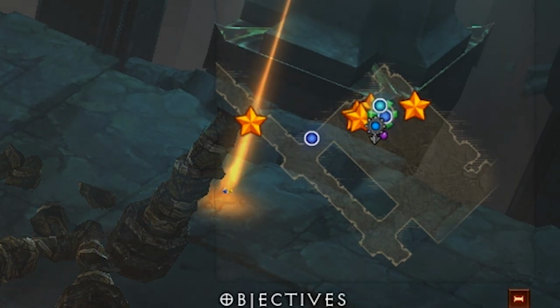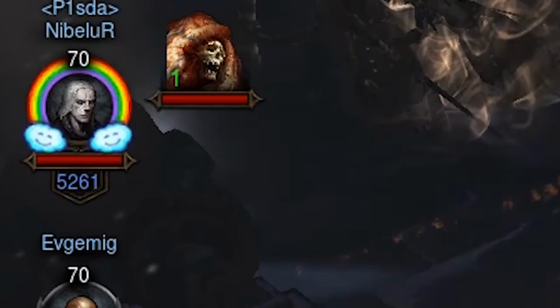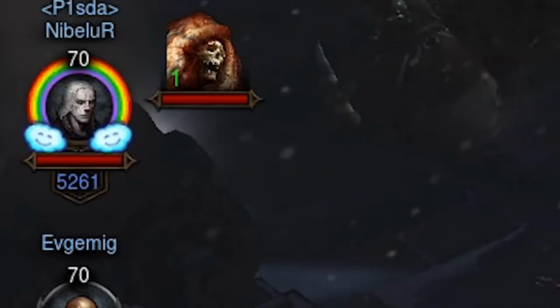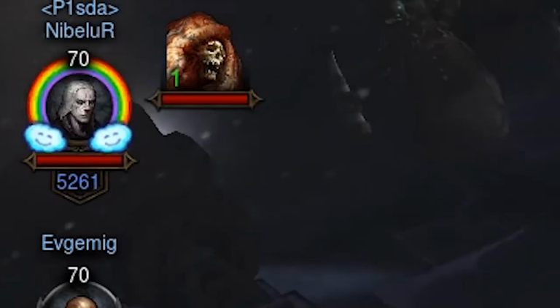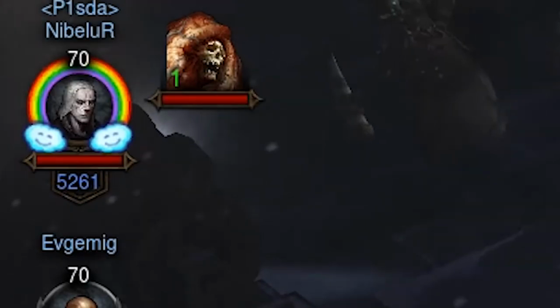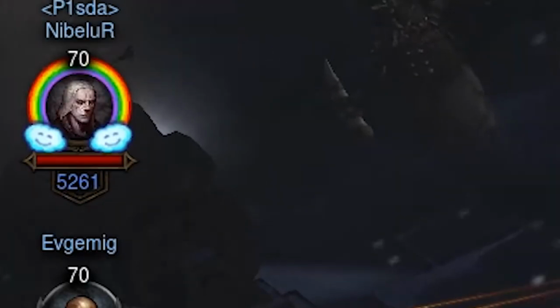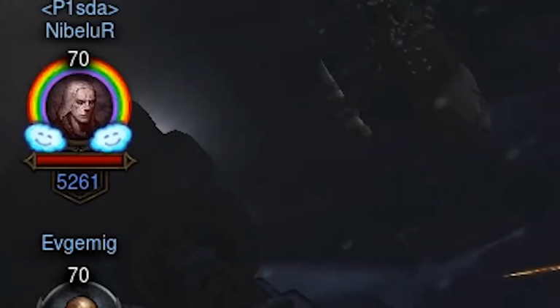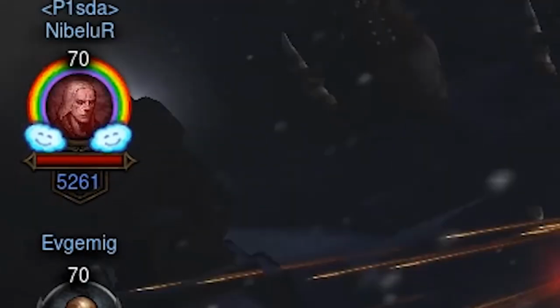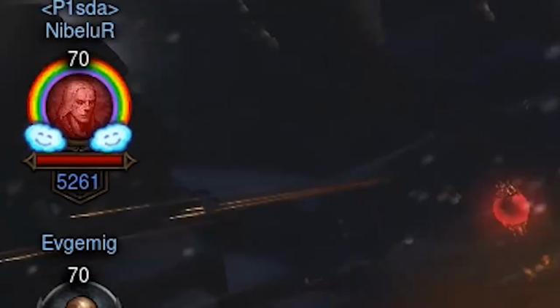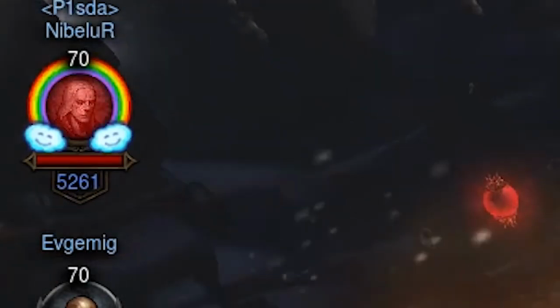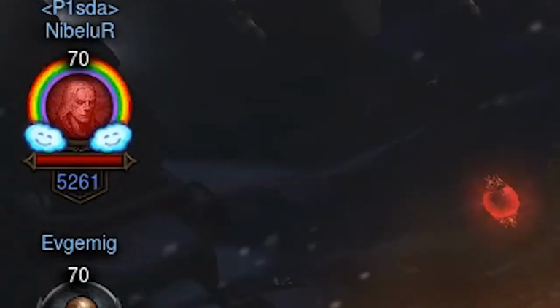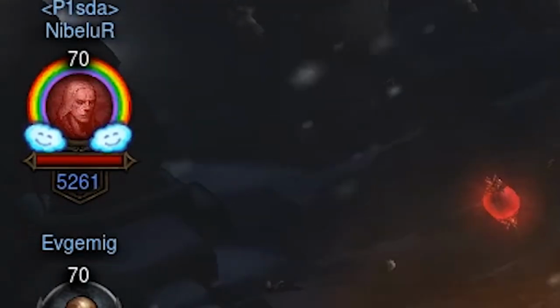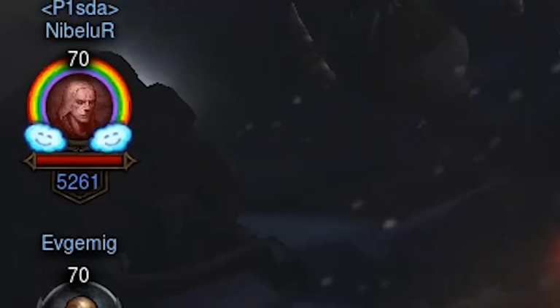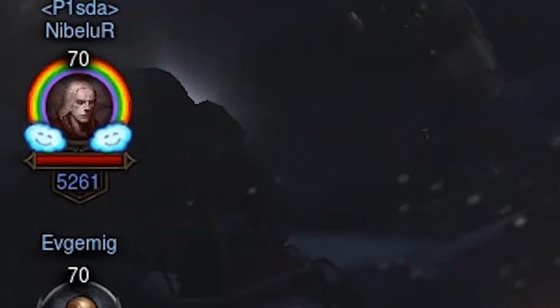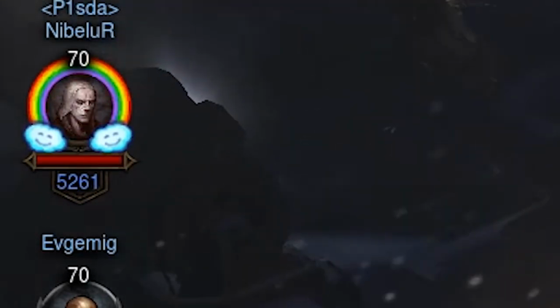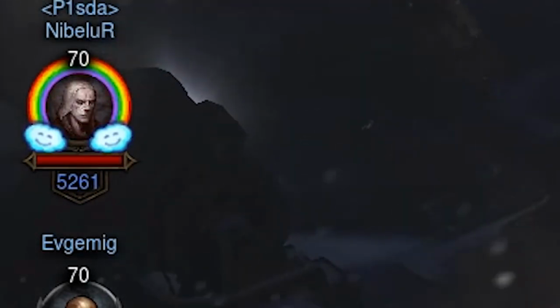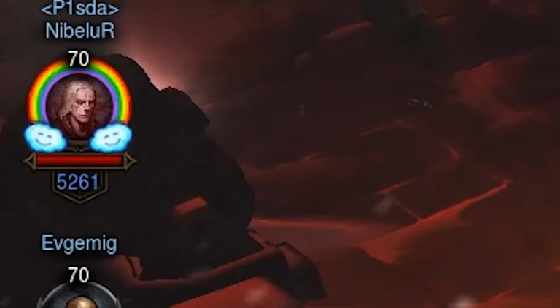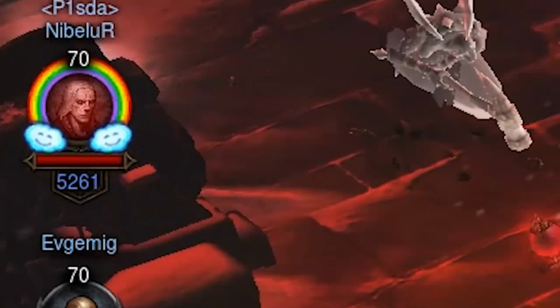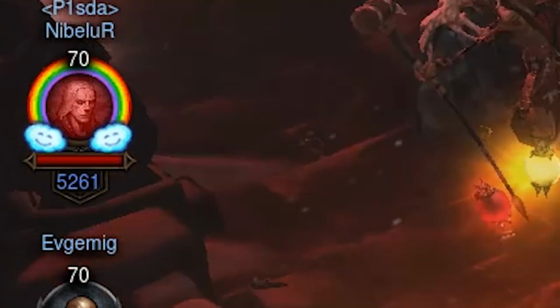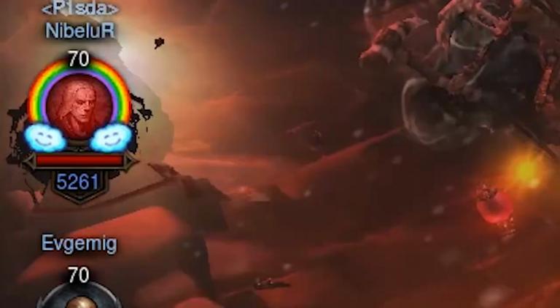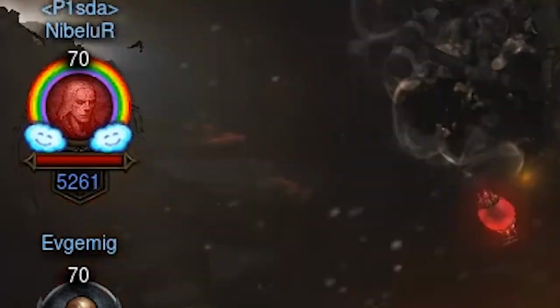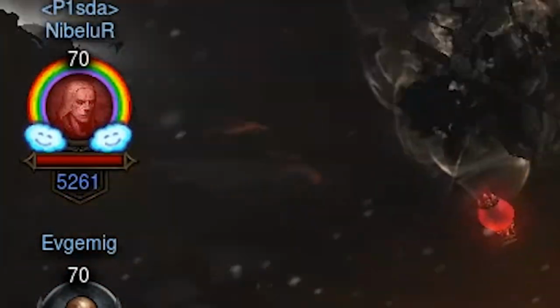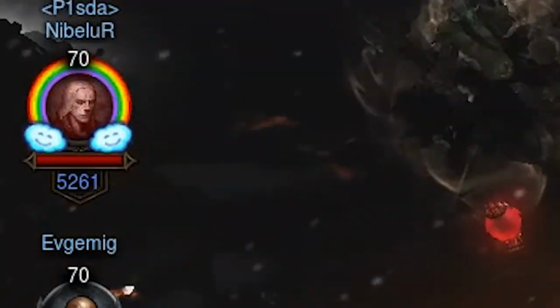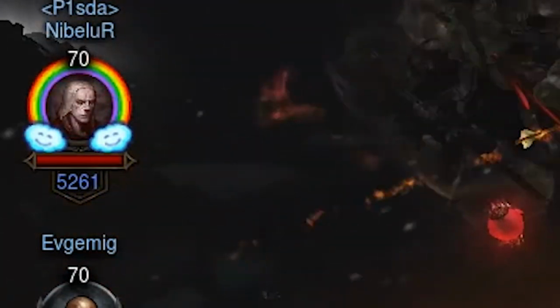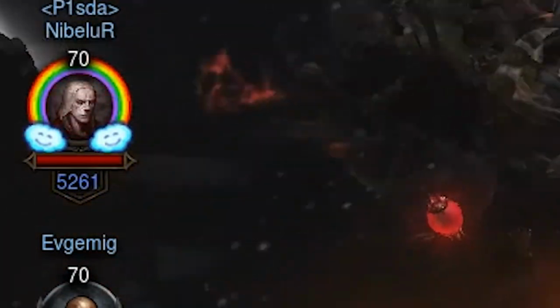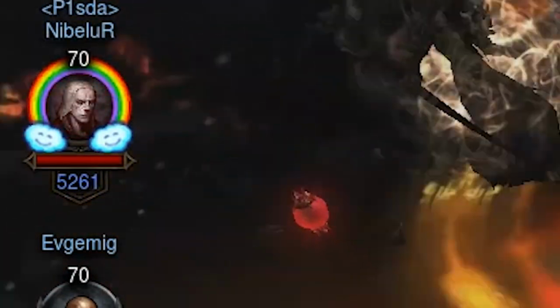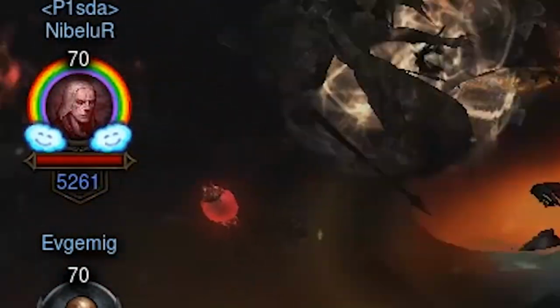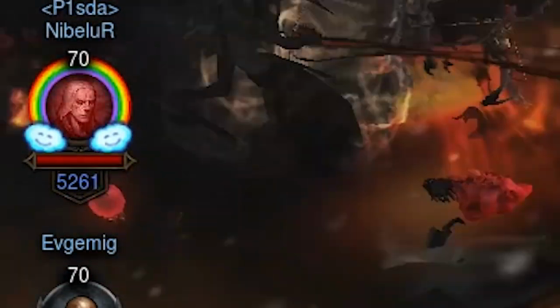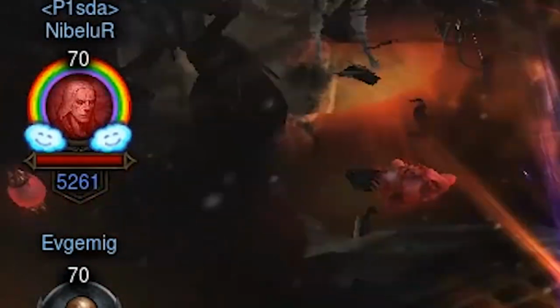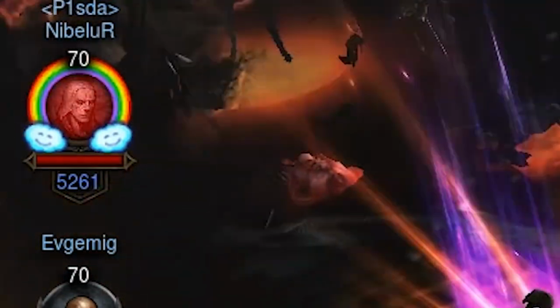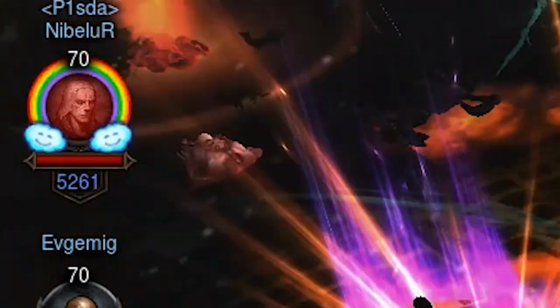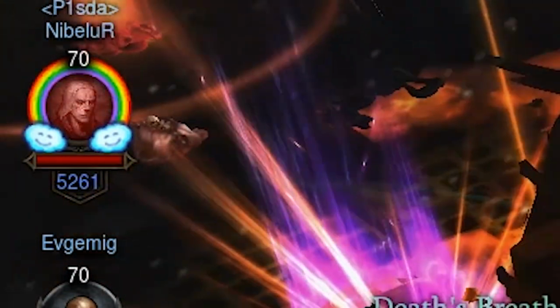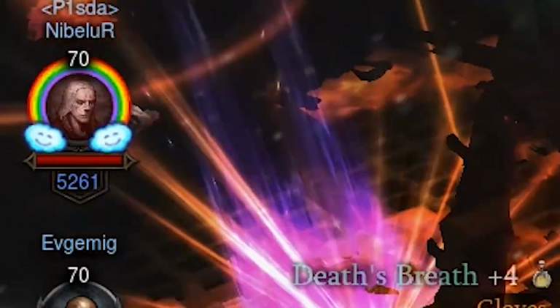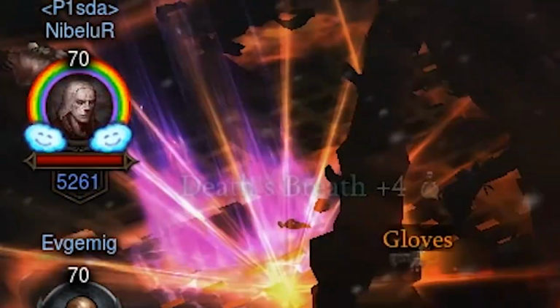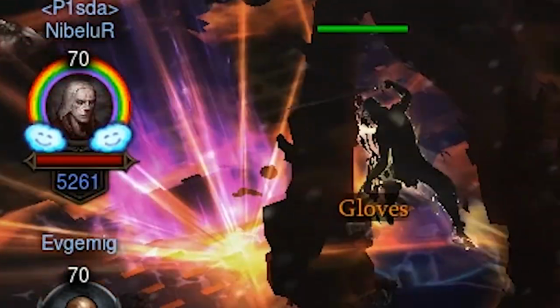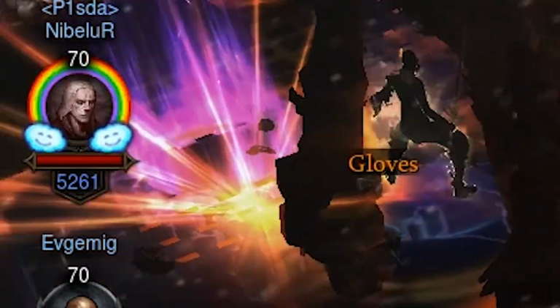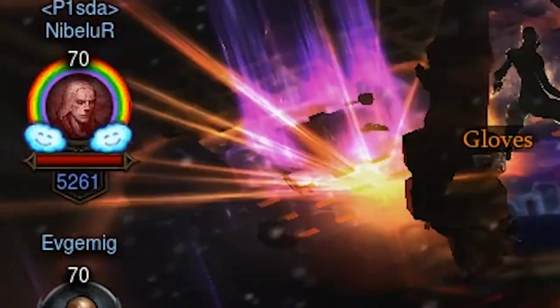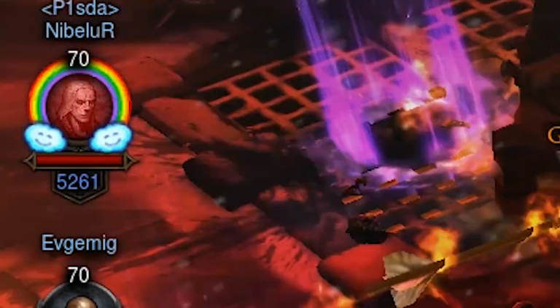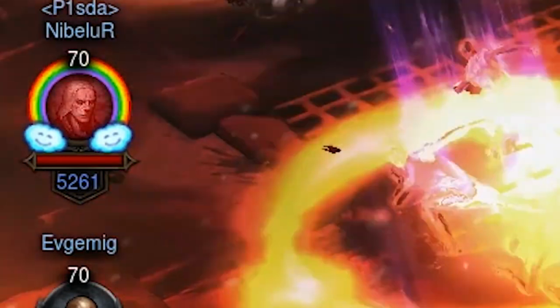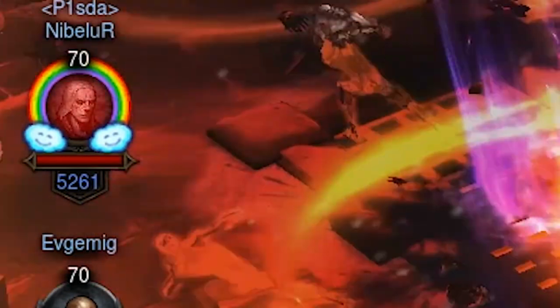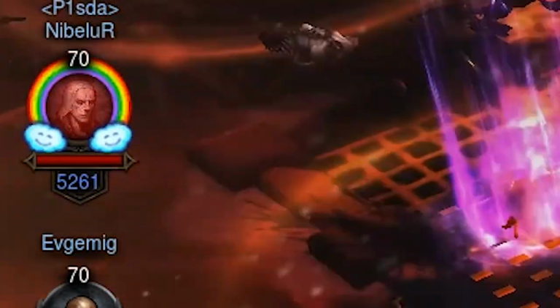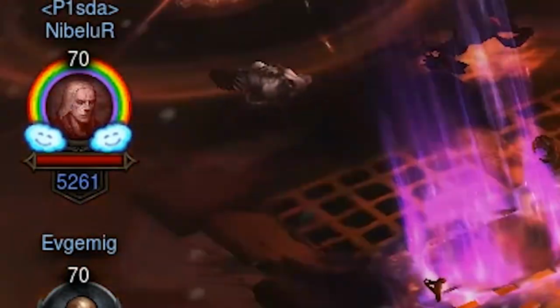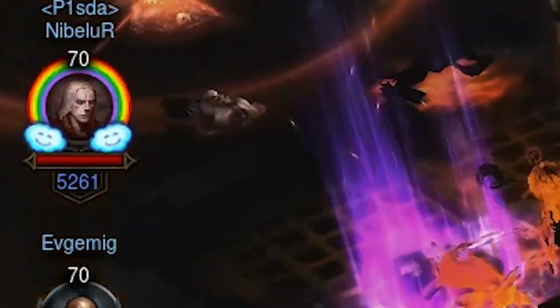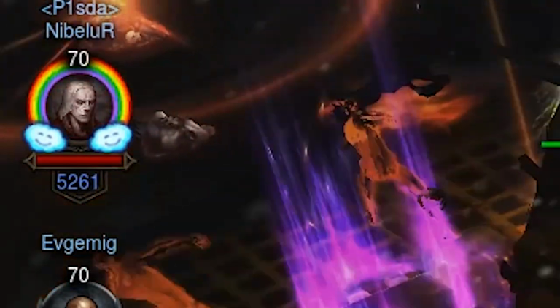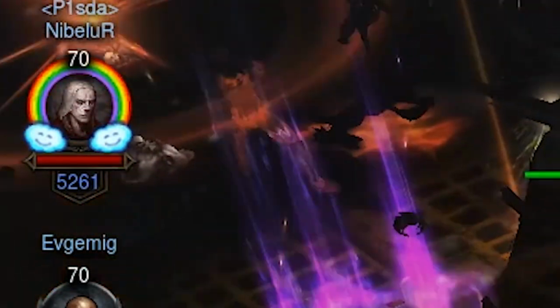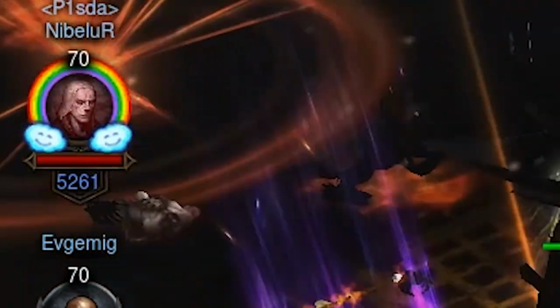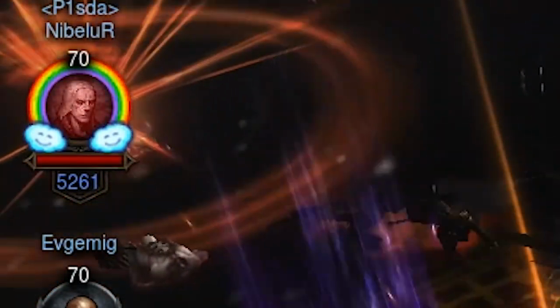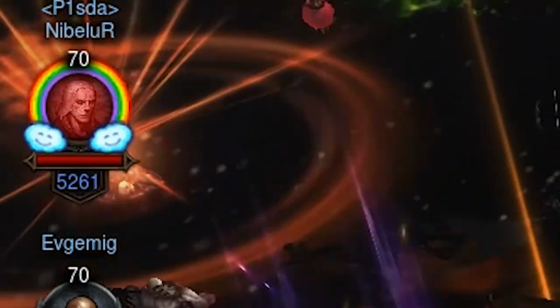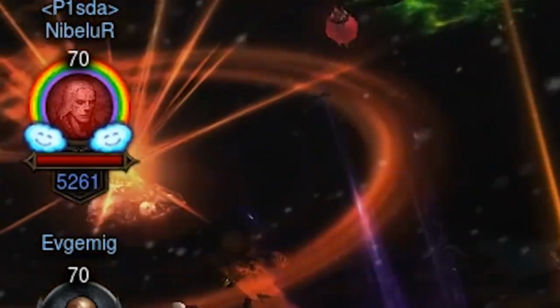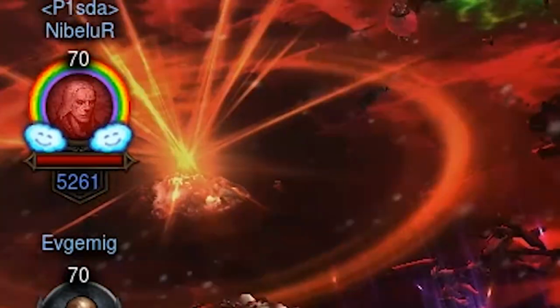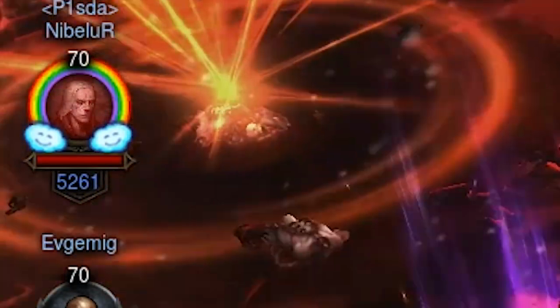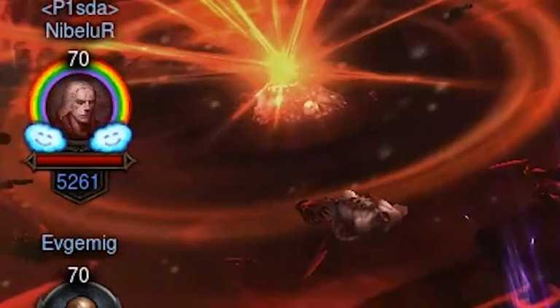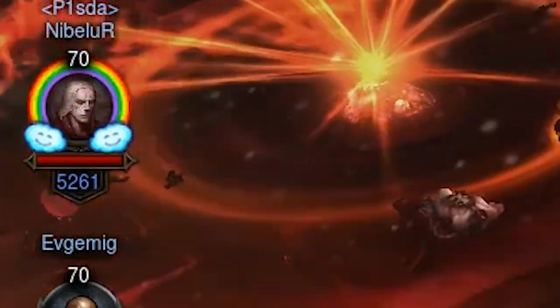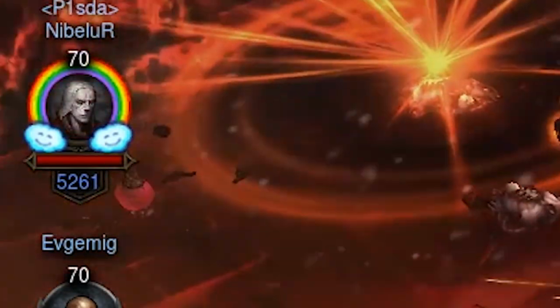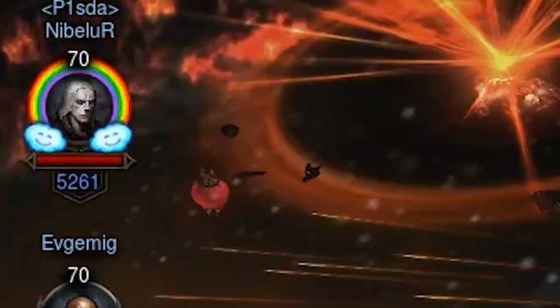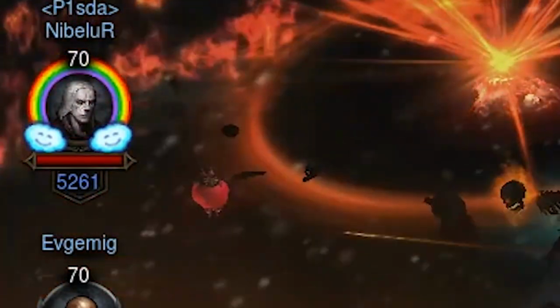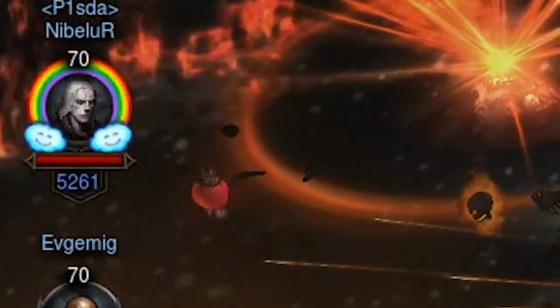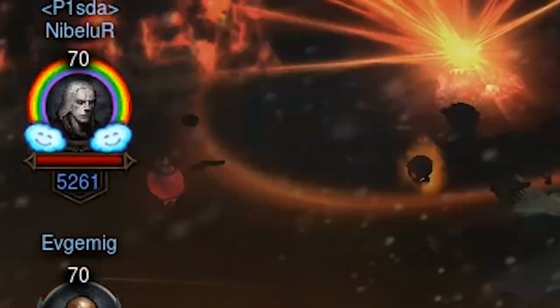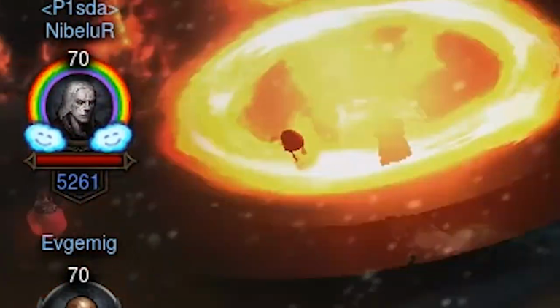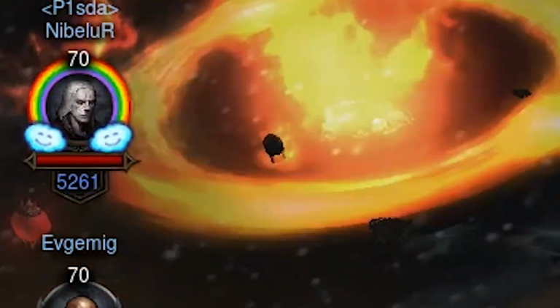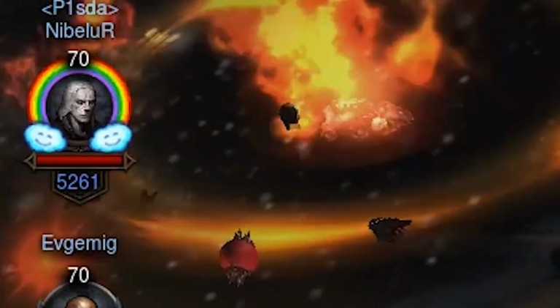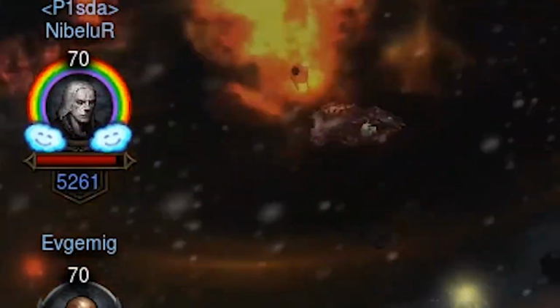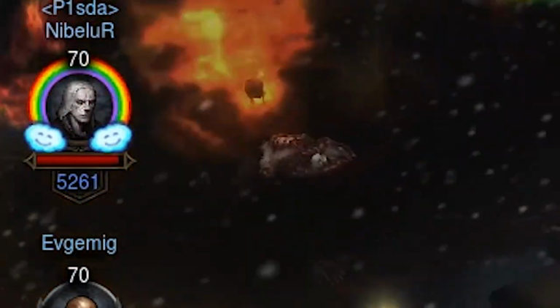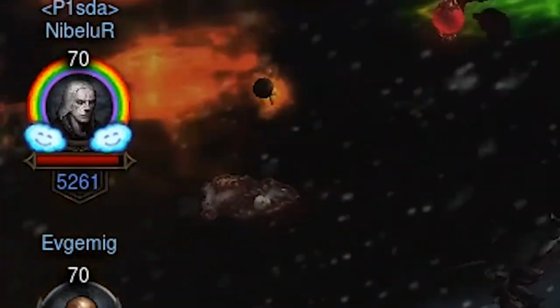If your party member received lethal damage and procced an extra life passive, you will see it in their portrait.